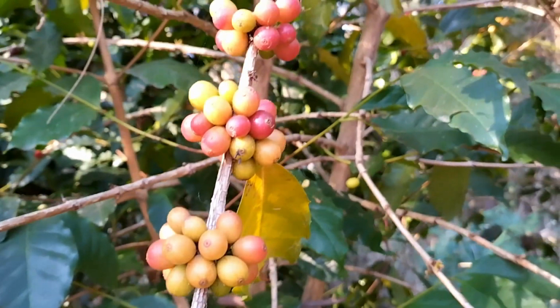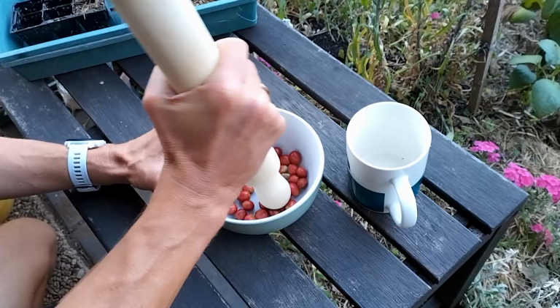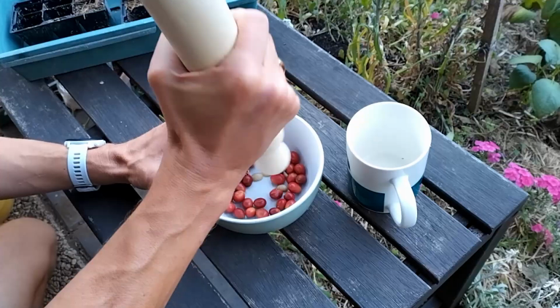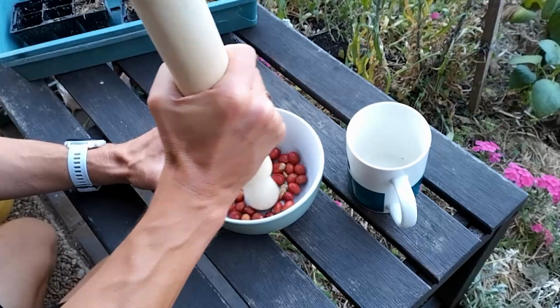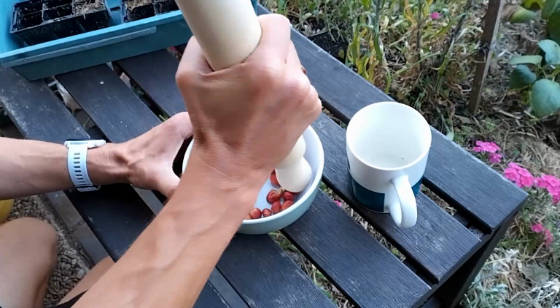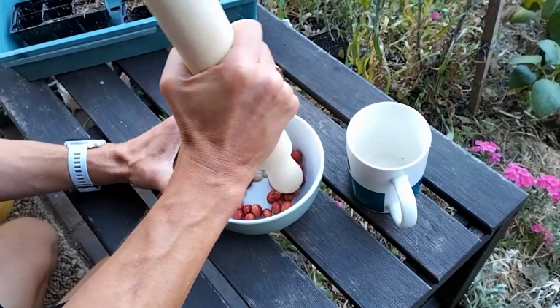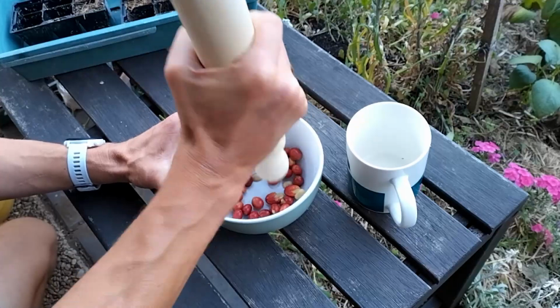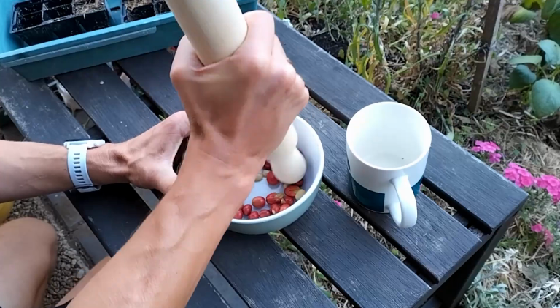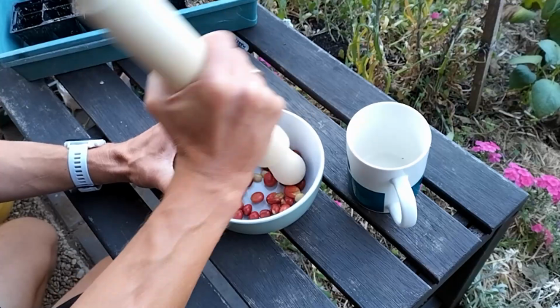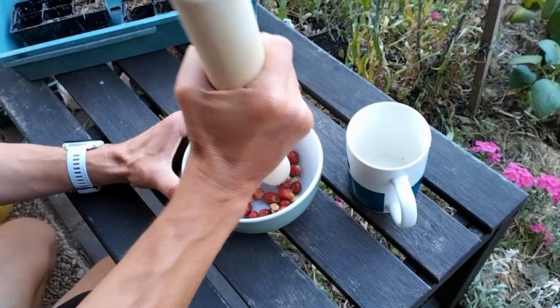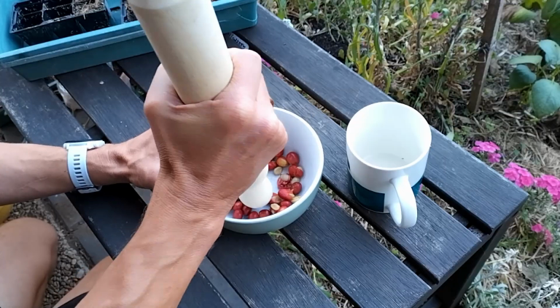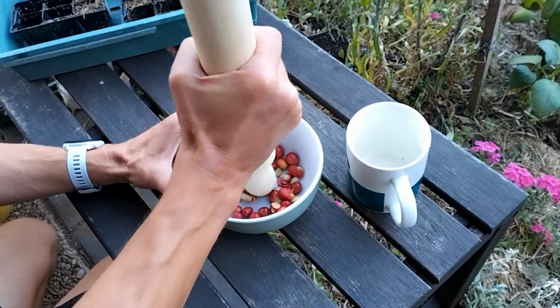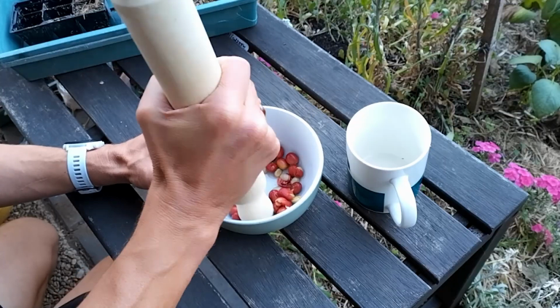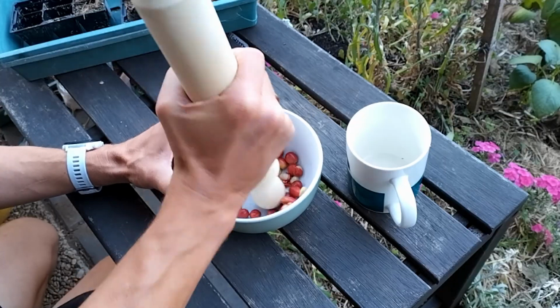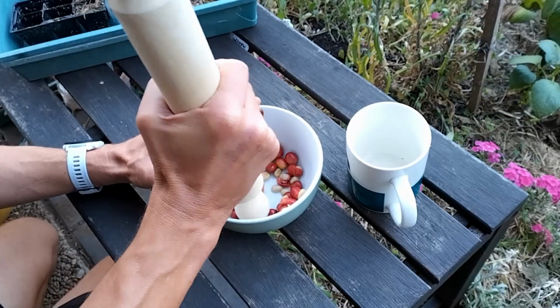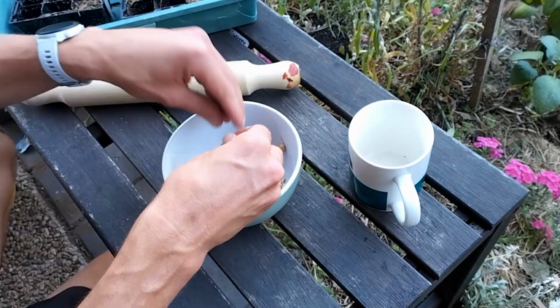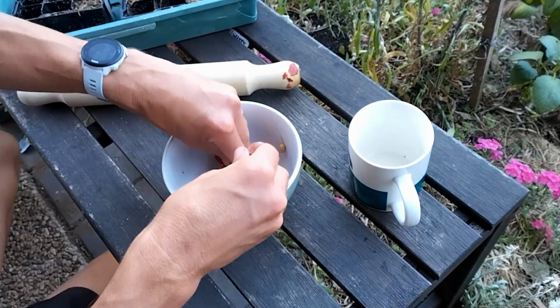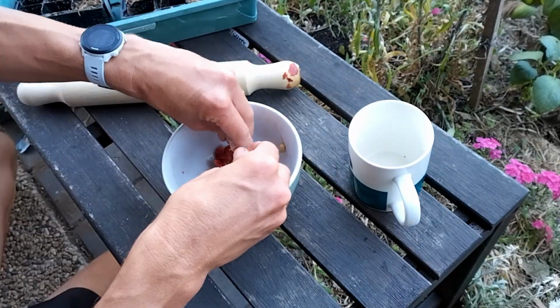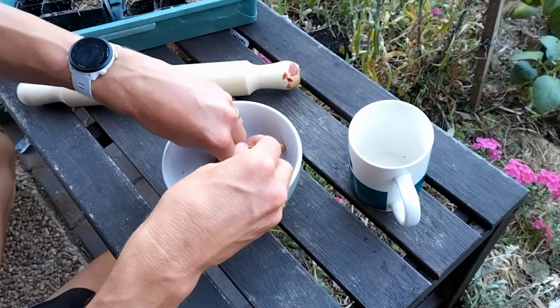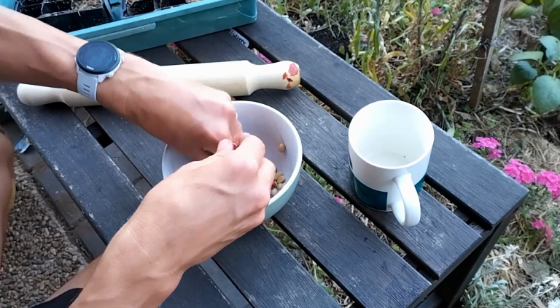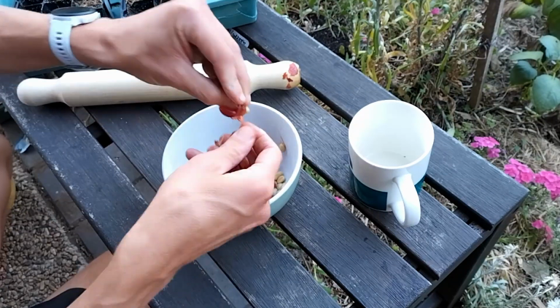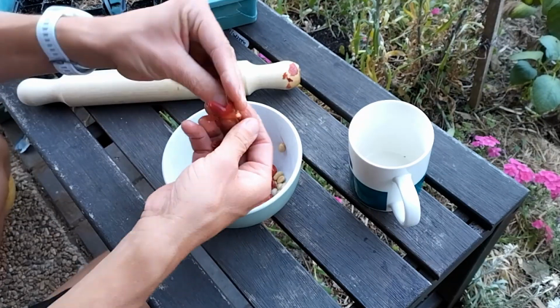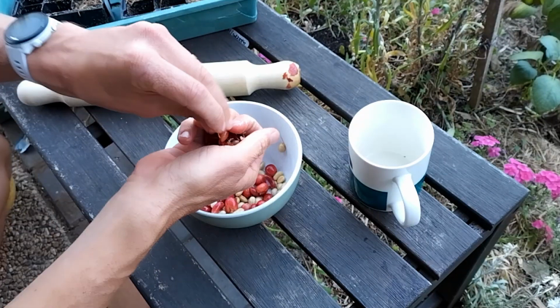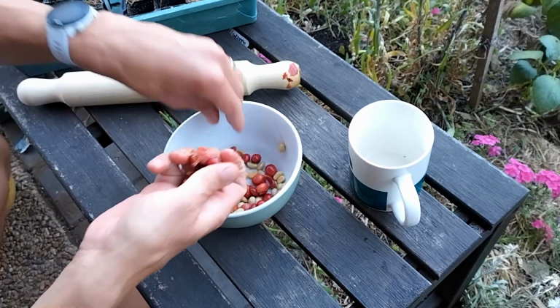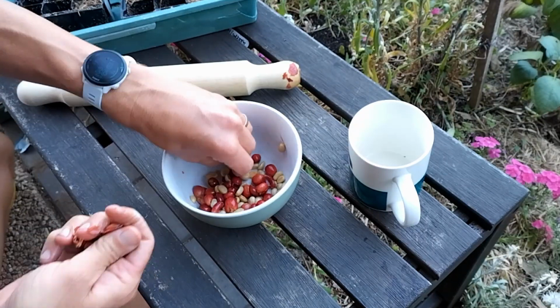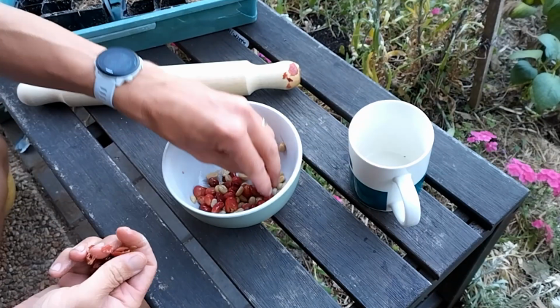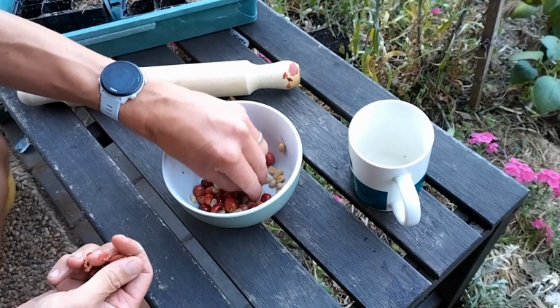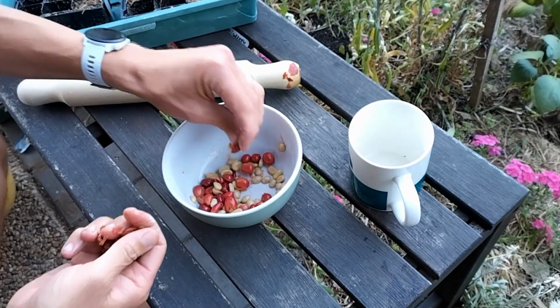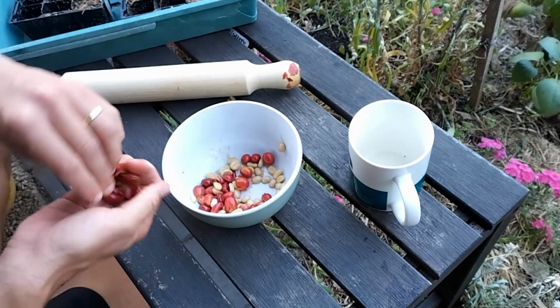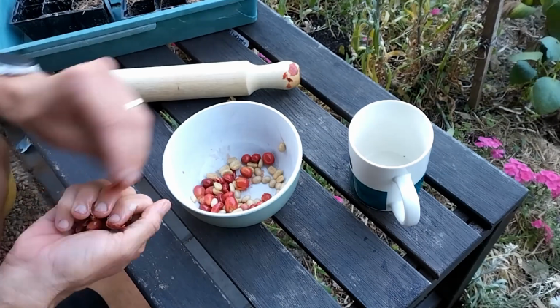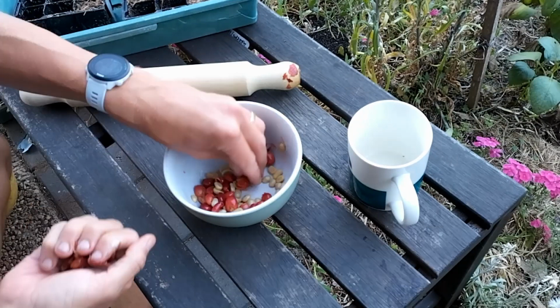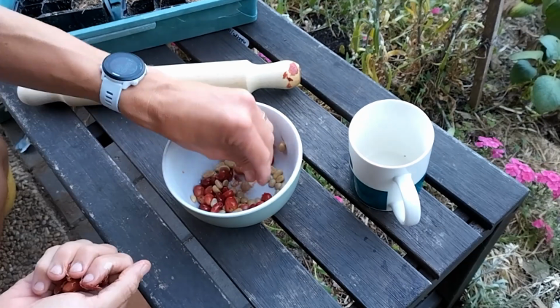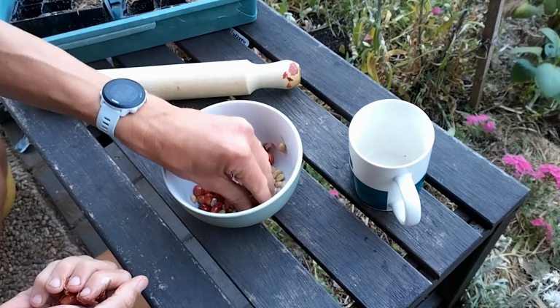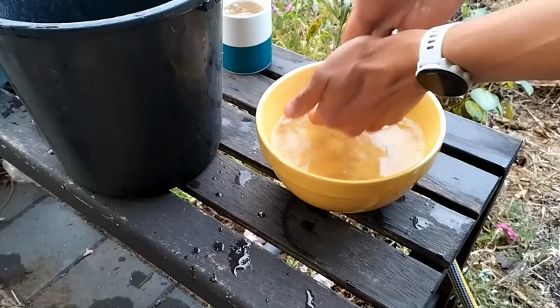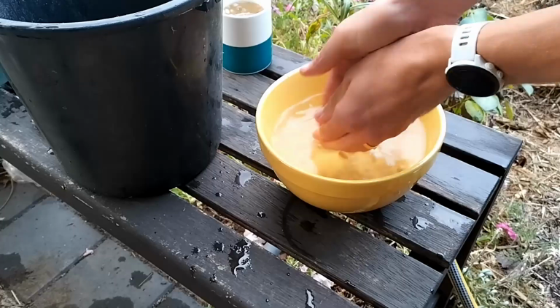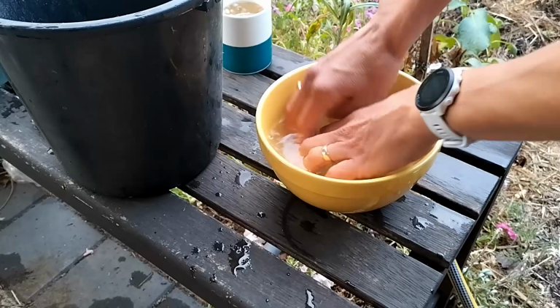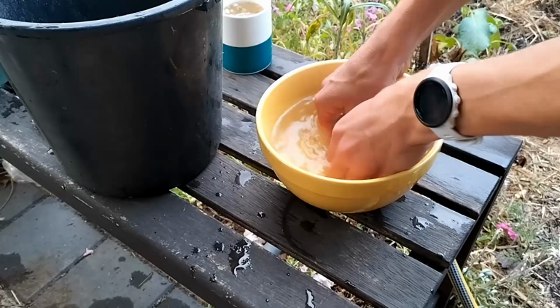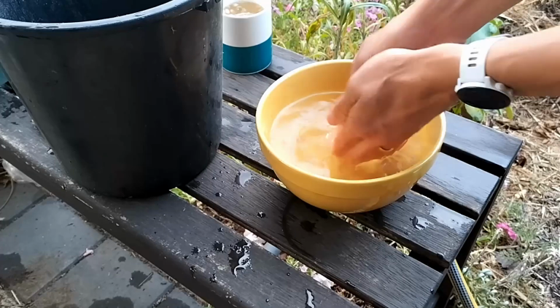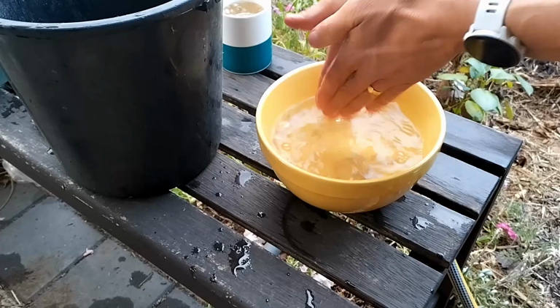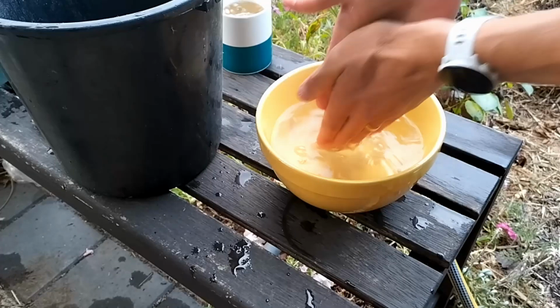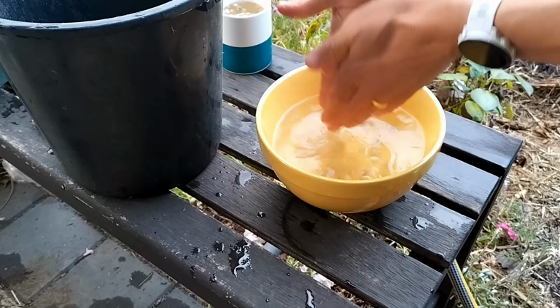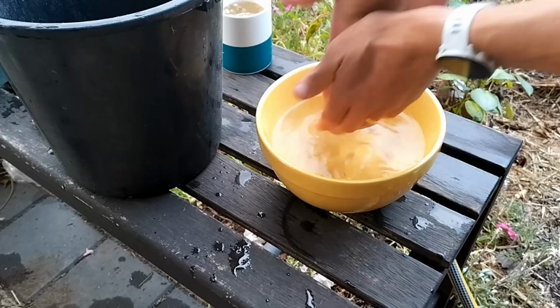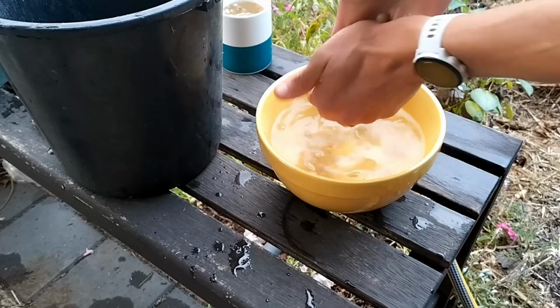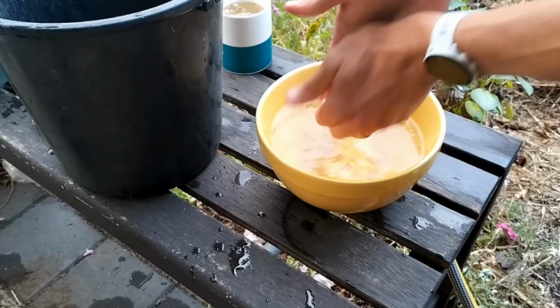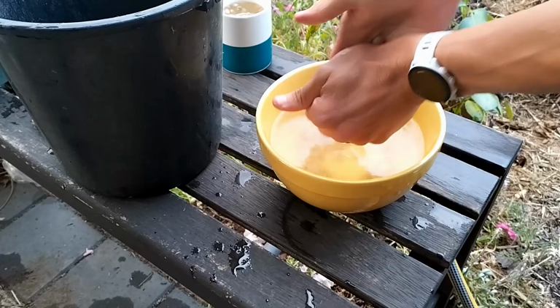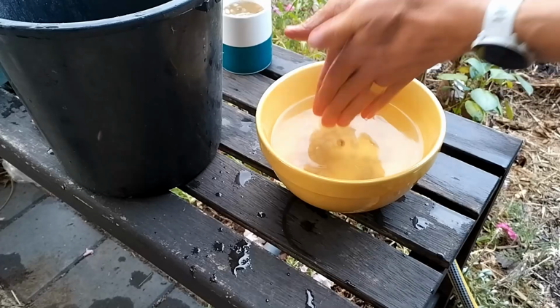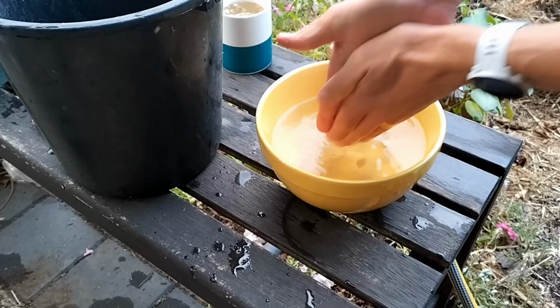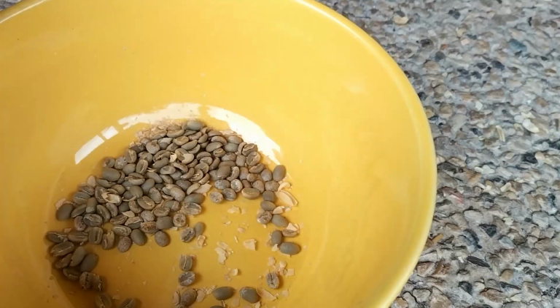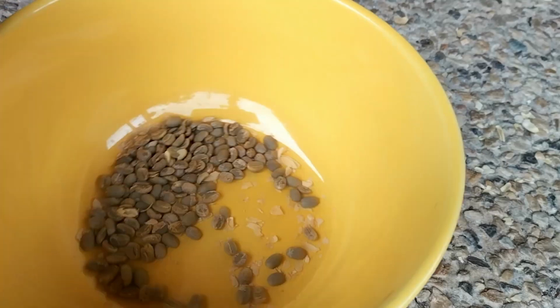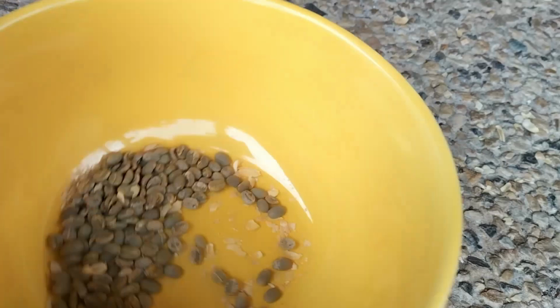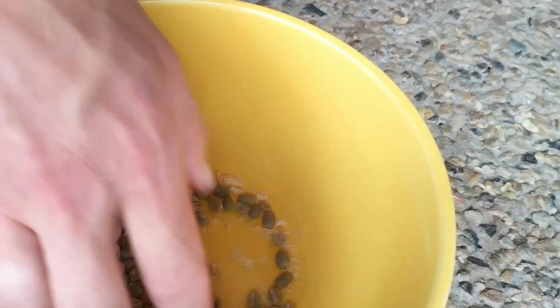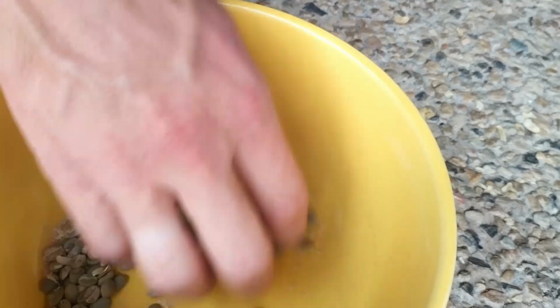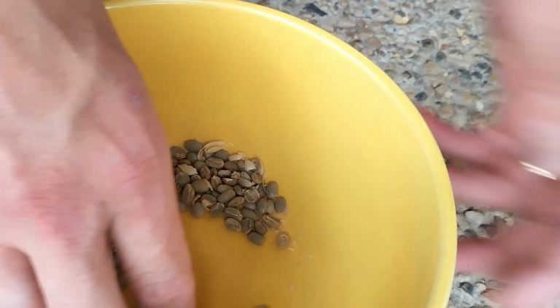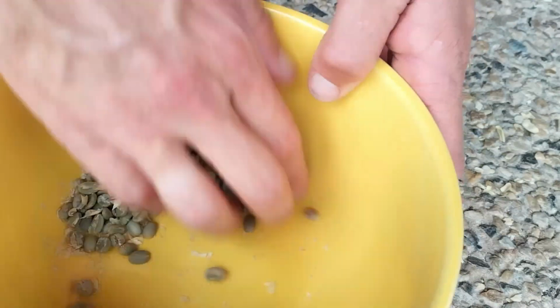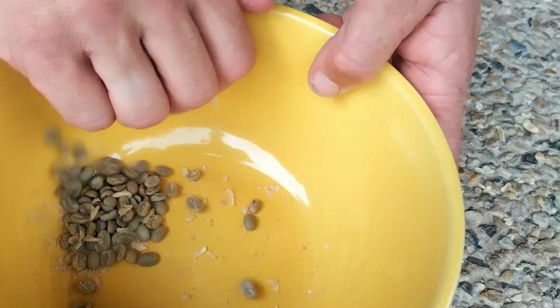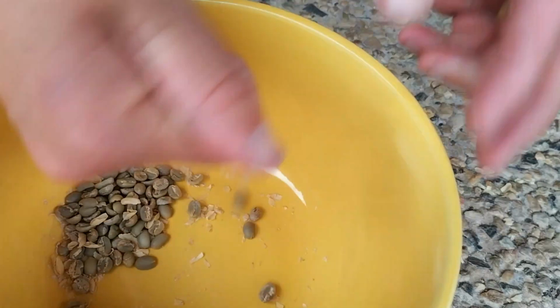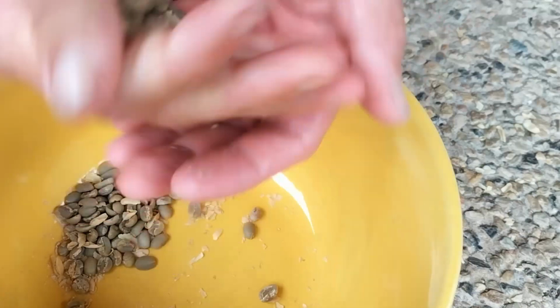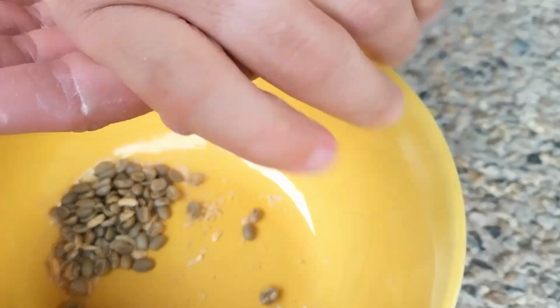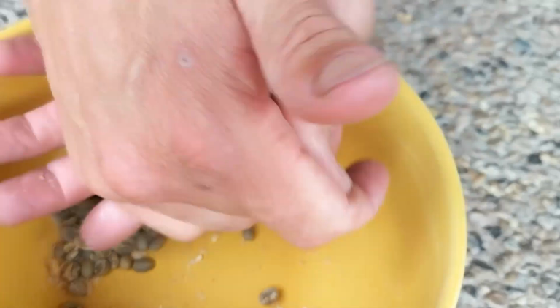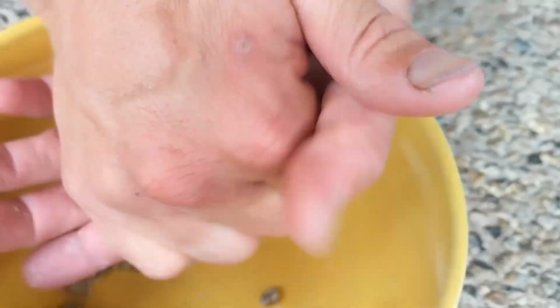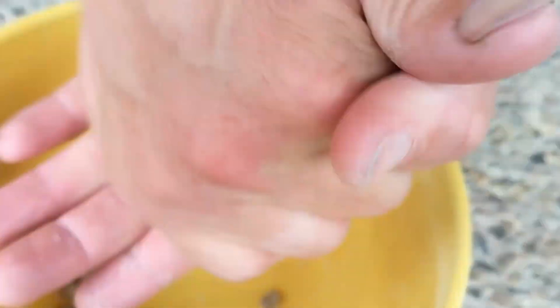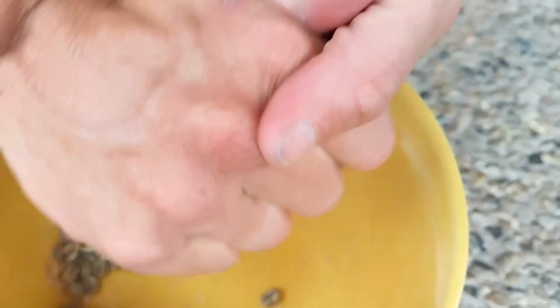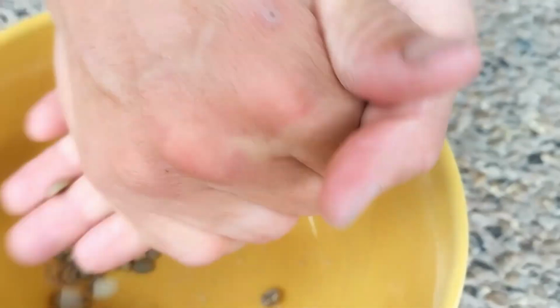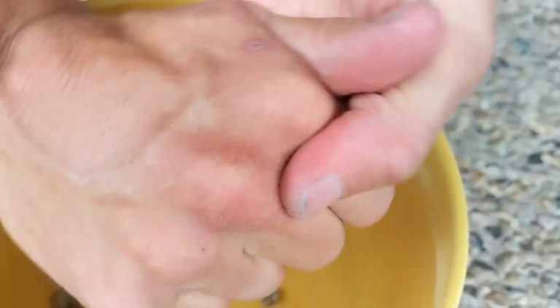It can be a little bit of a tedious job, but if you have the time, it's actually a rewarding process to turn your beans into your own cup of coffee.